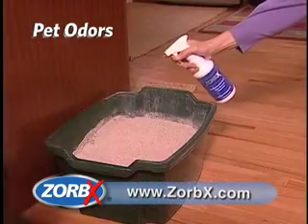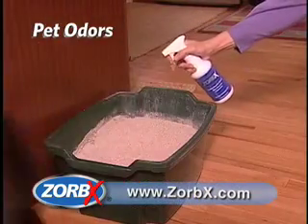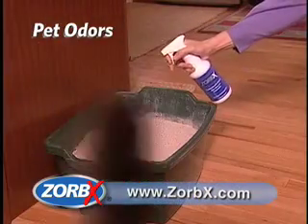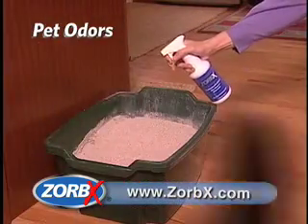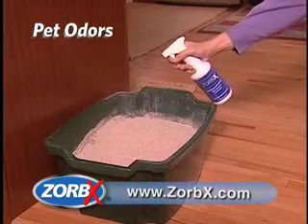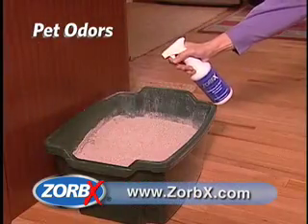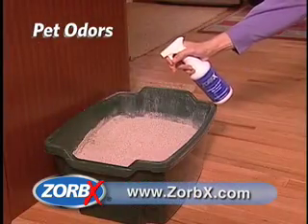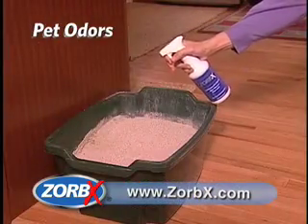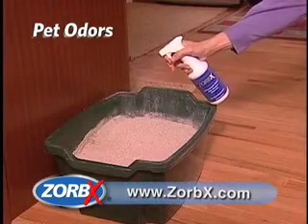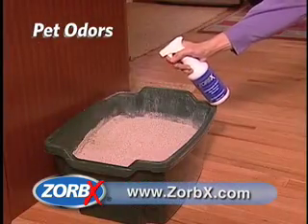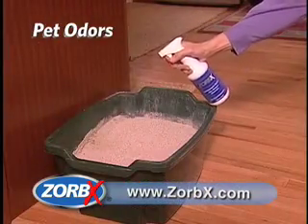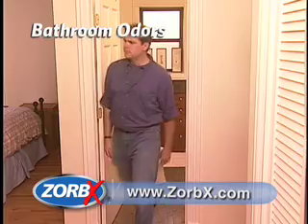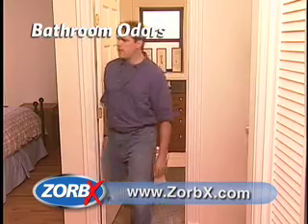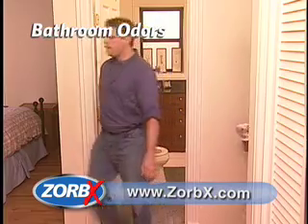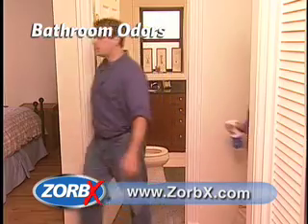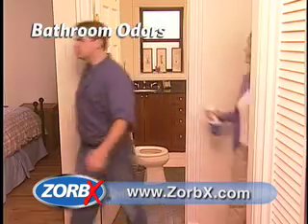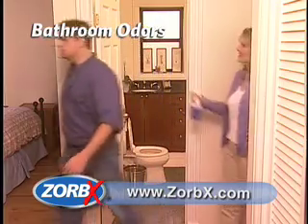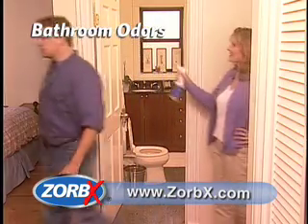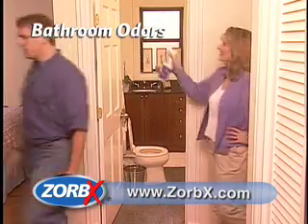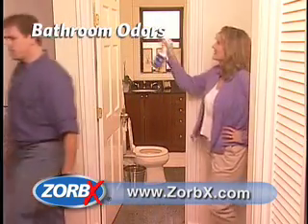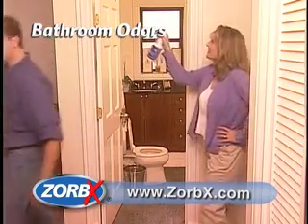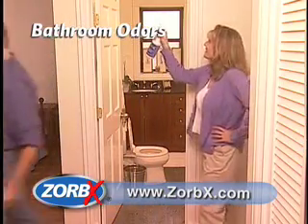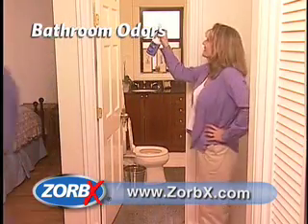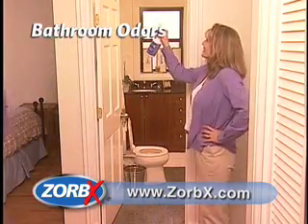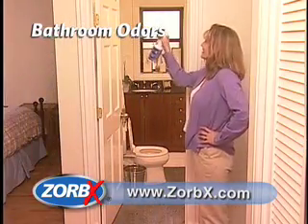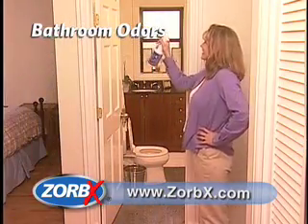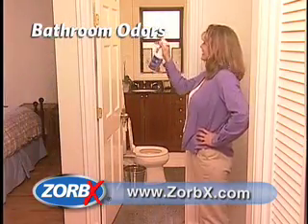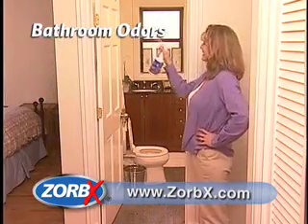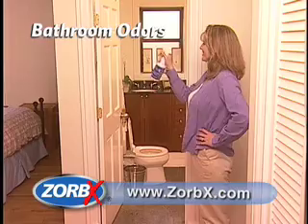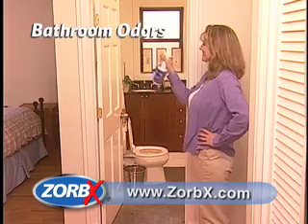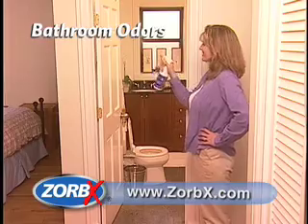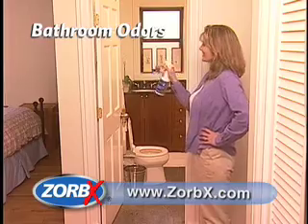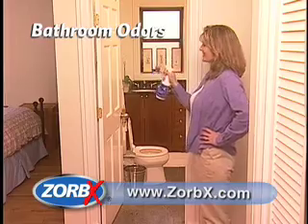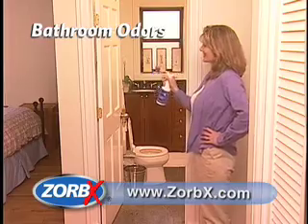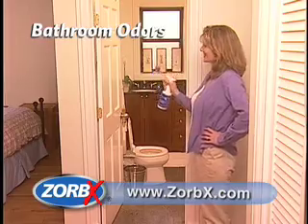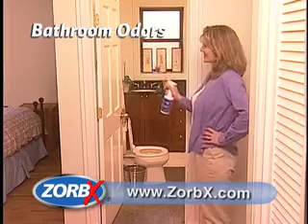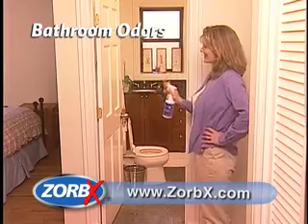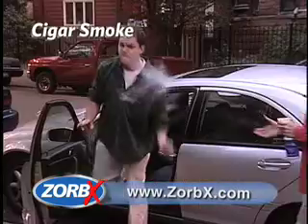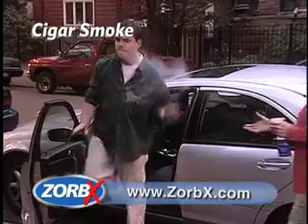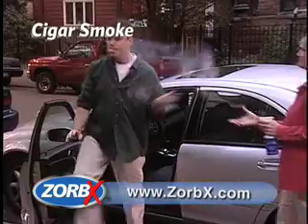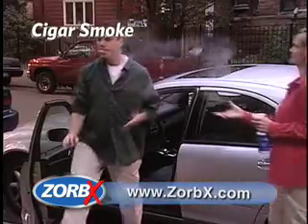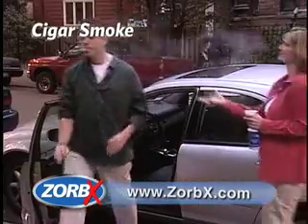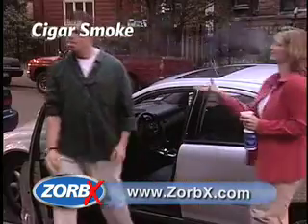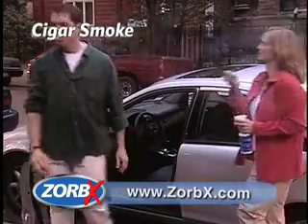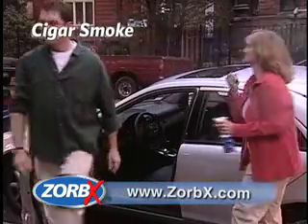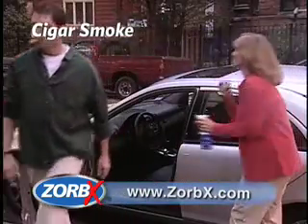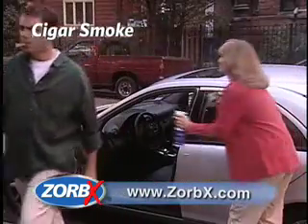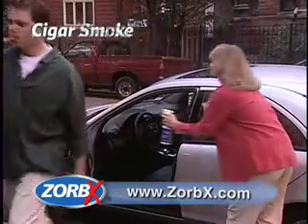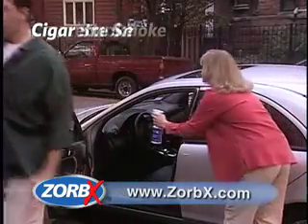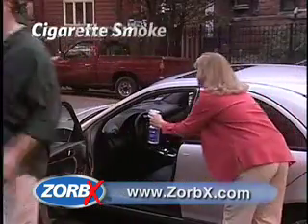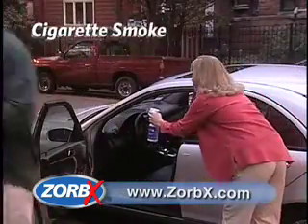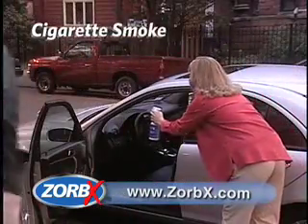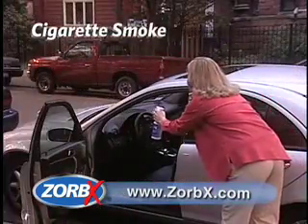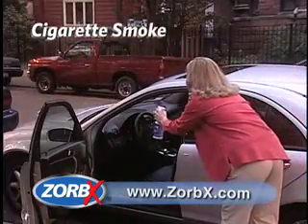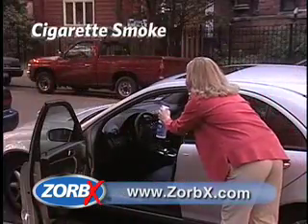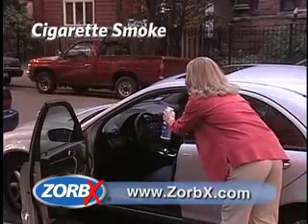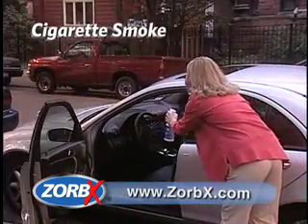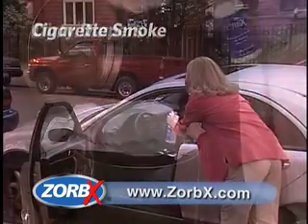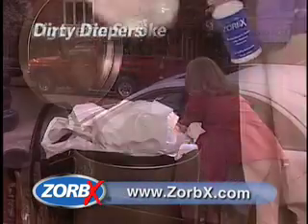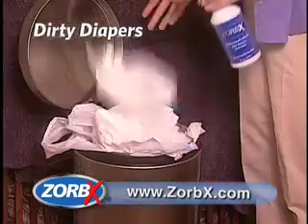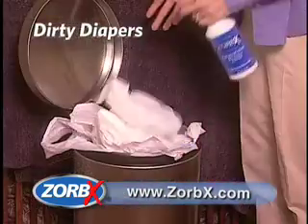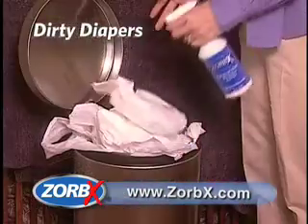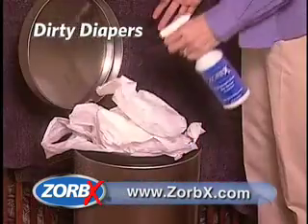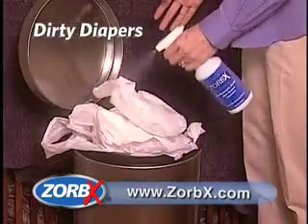Zorbex is unscented, safe on clothes, fabrics, carpets, furniture, hands, and used in hospitals and nursing homes.